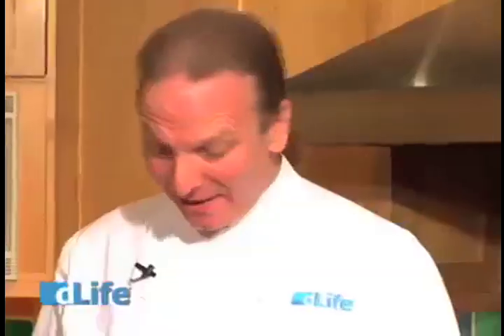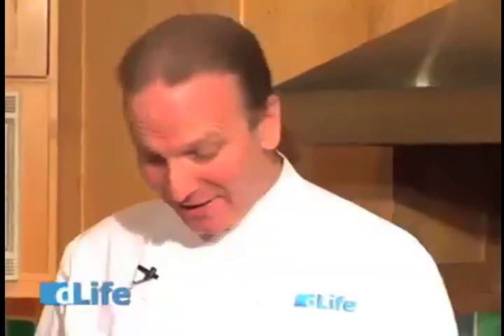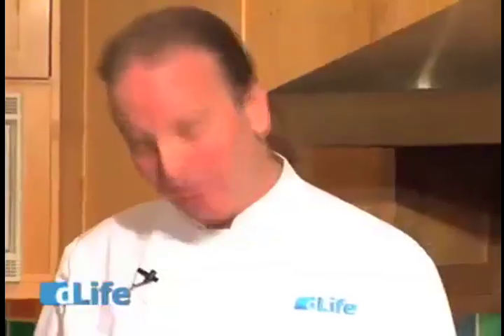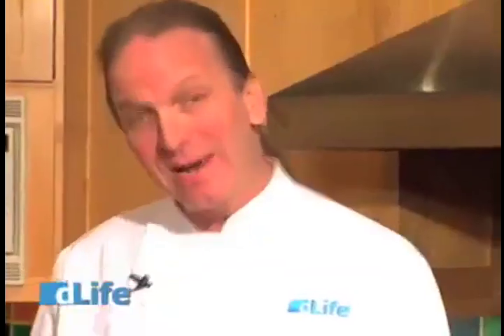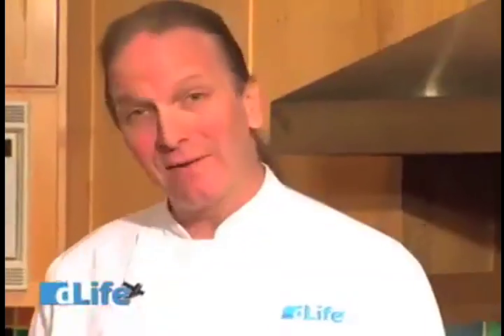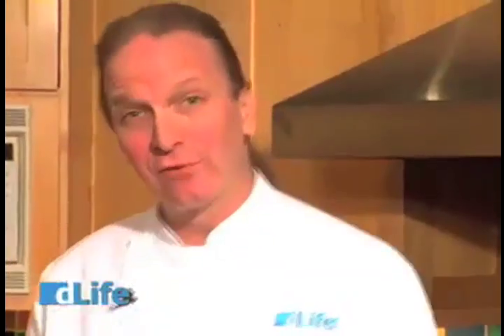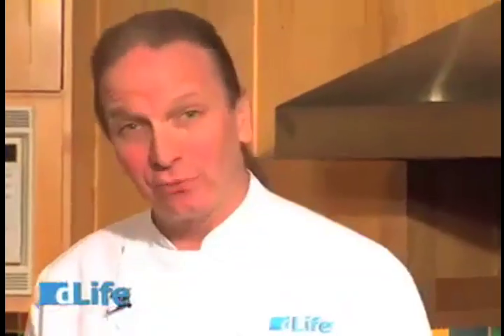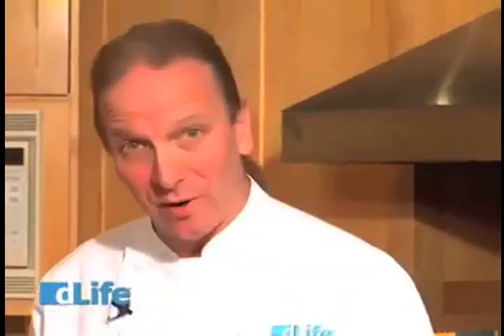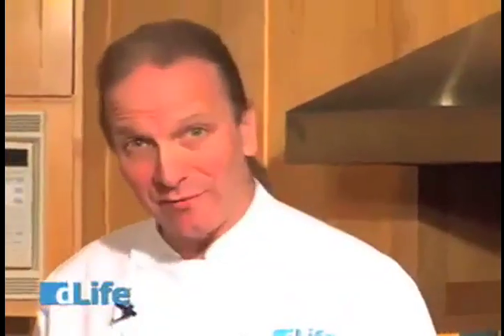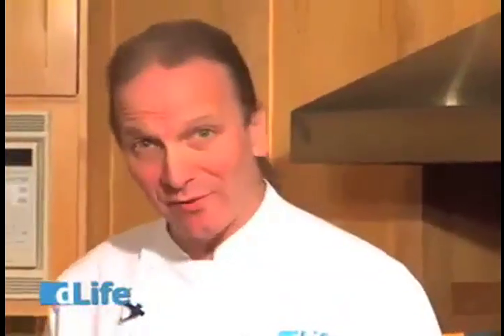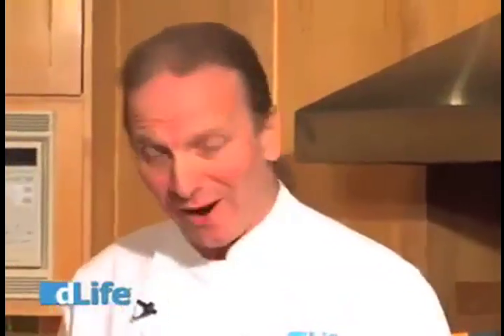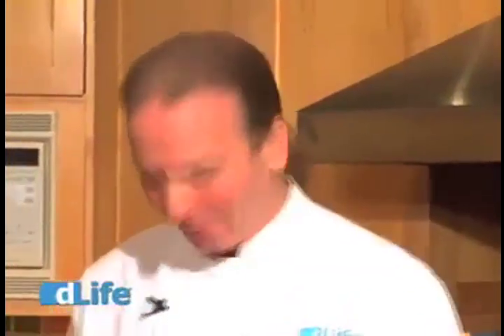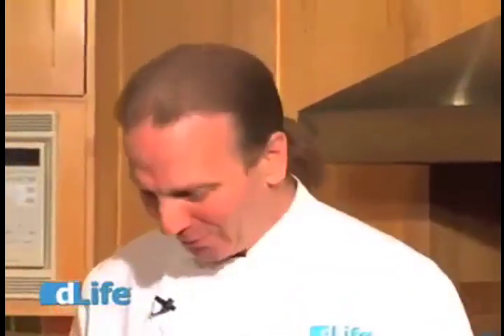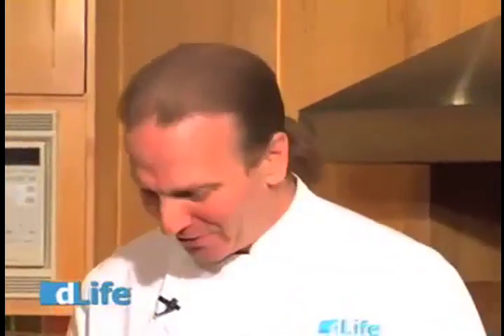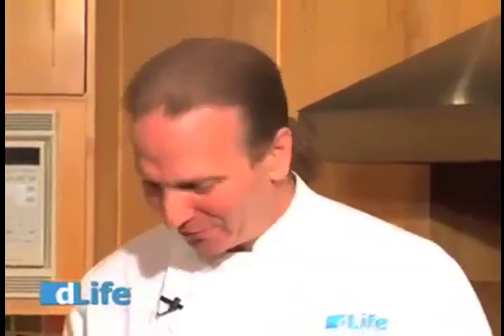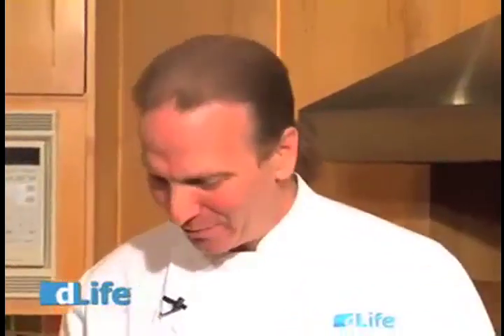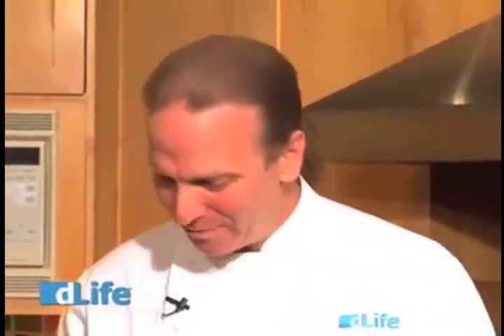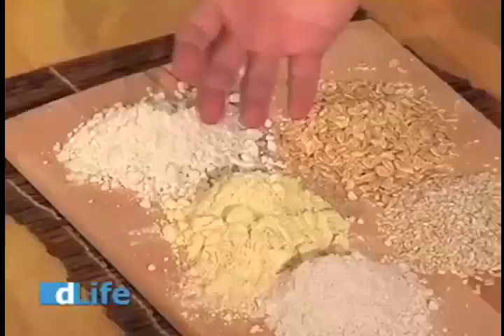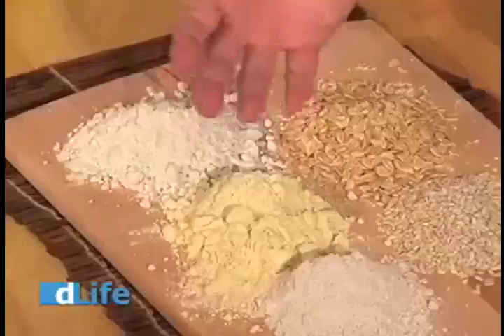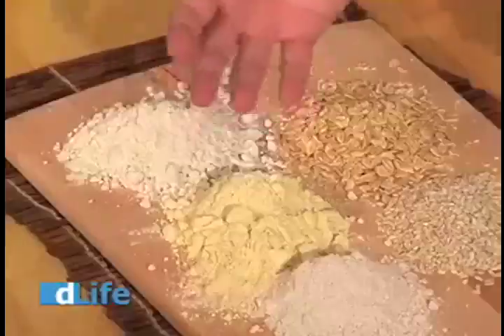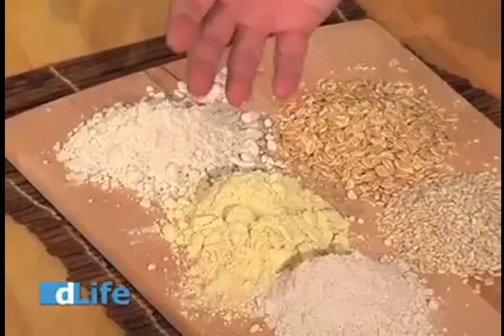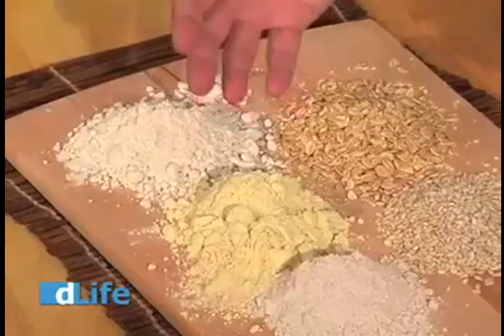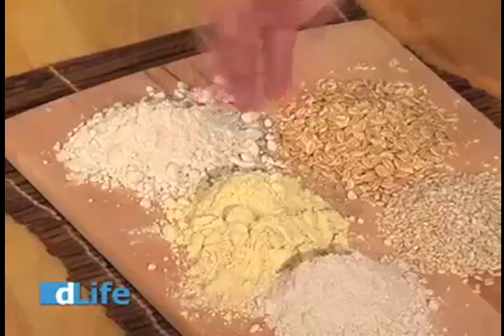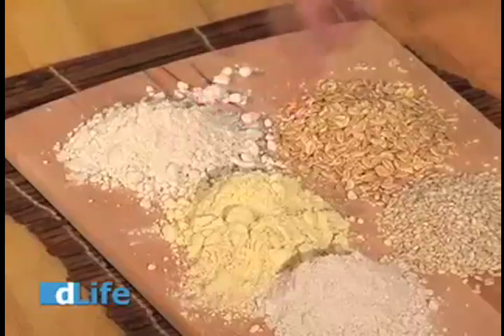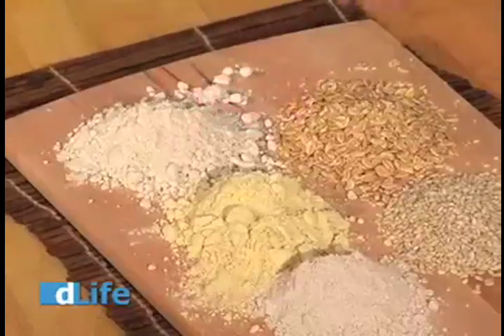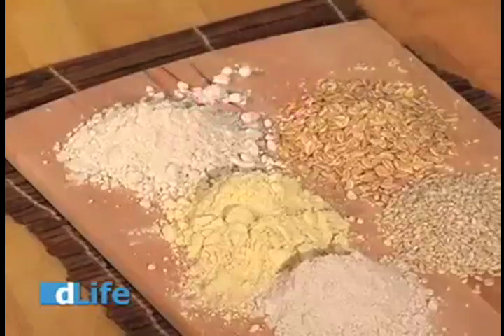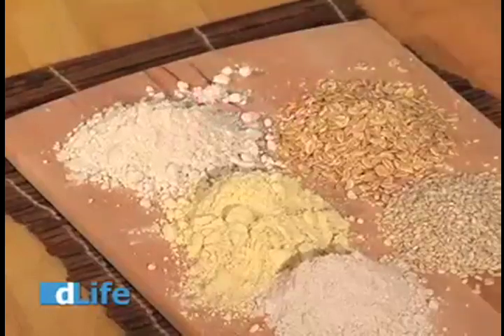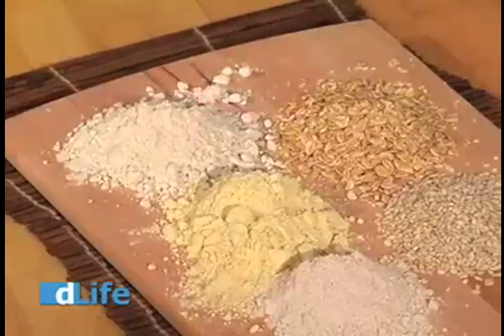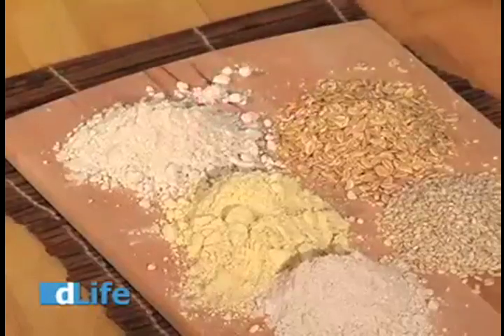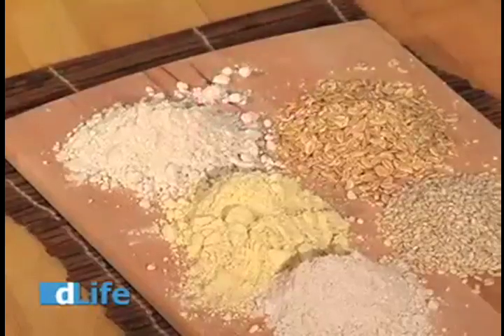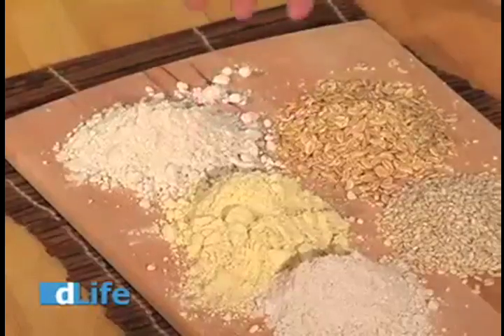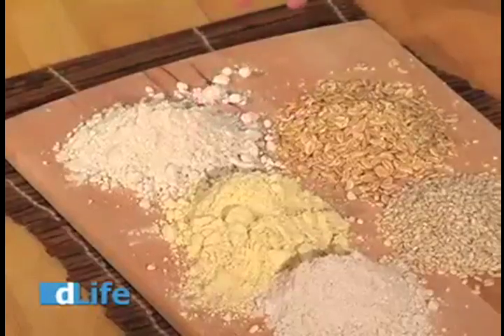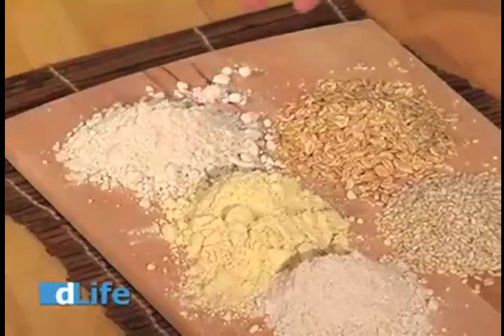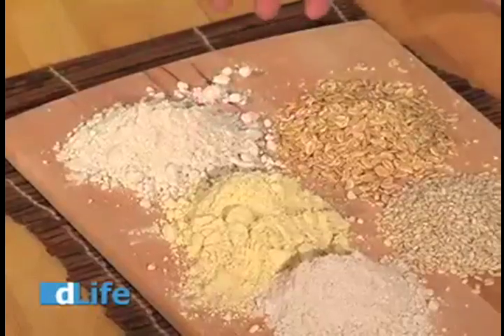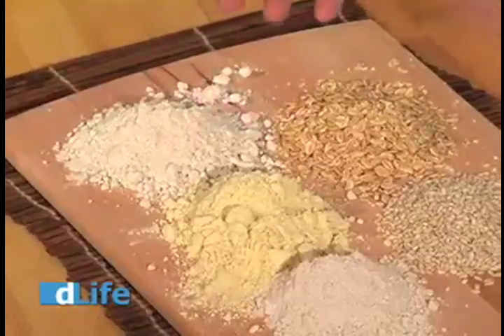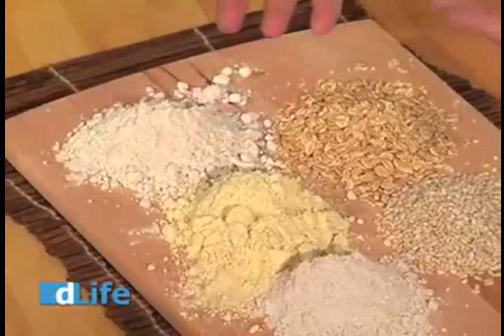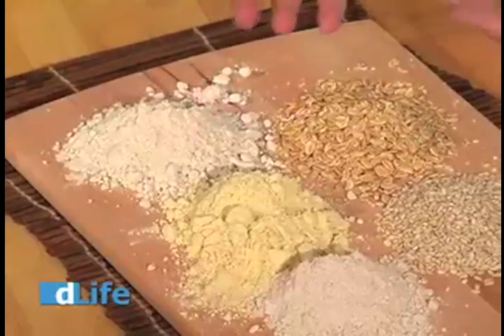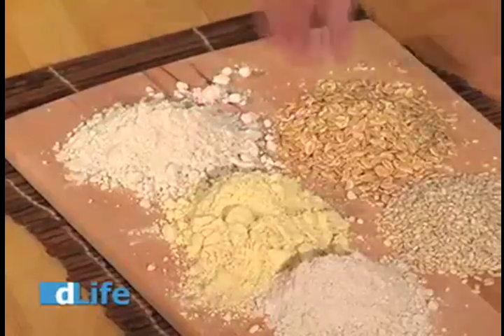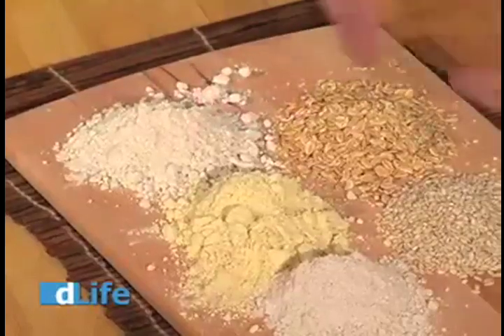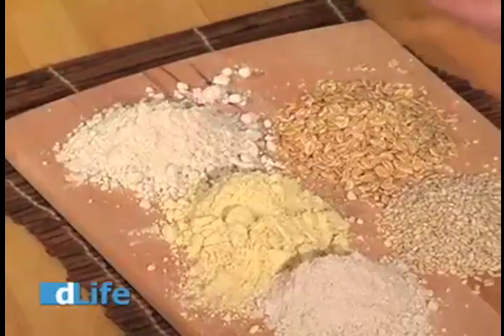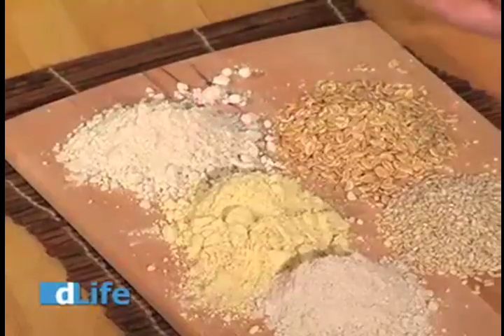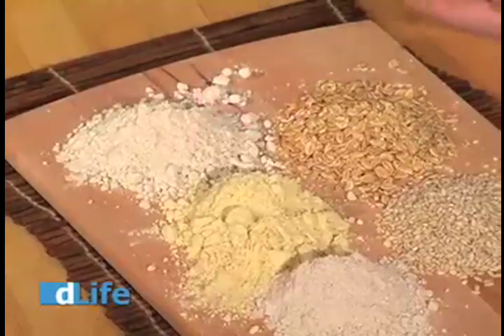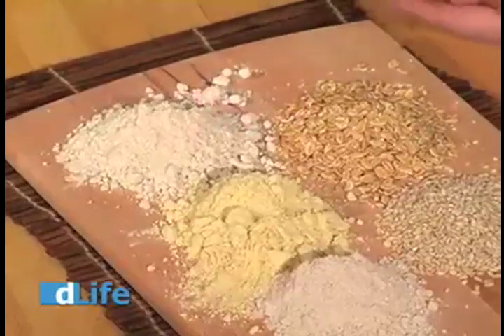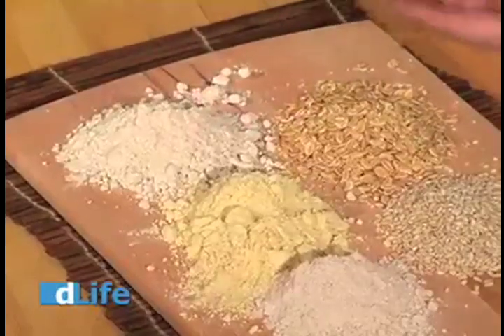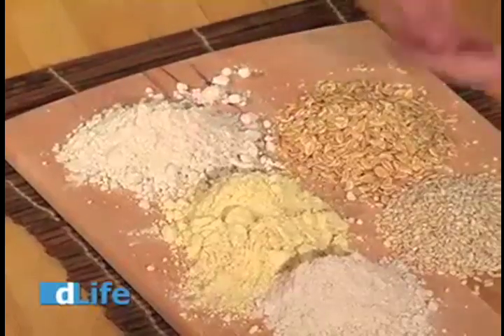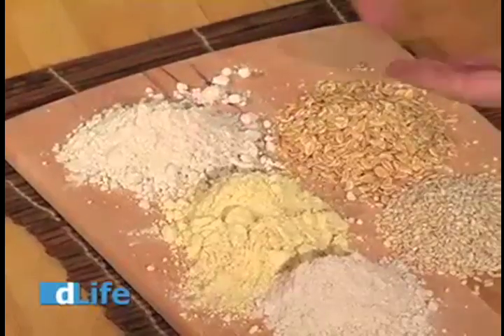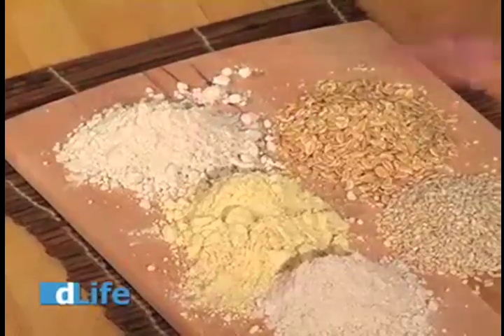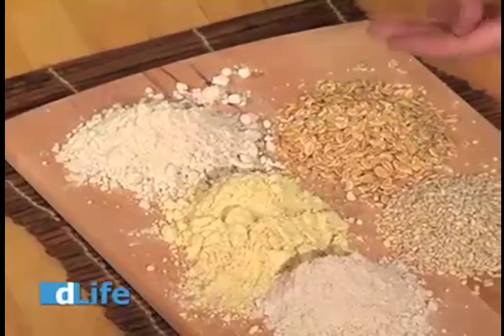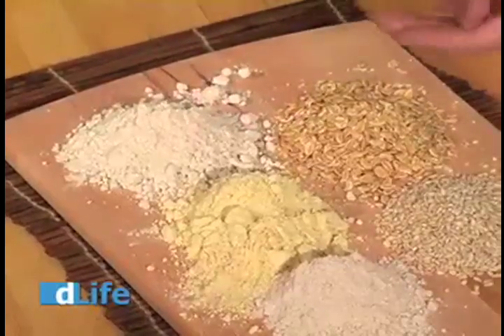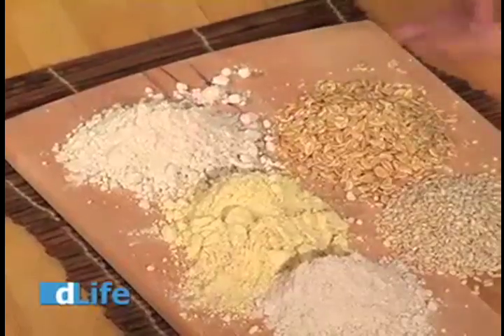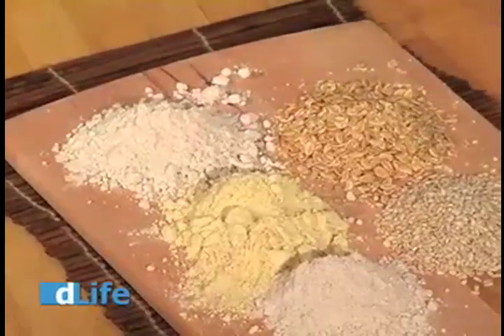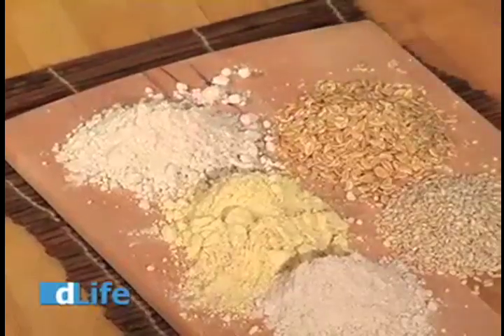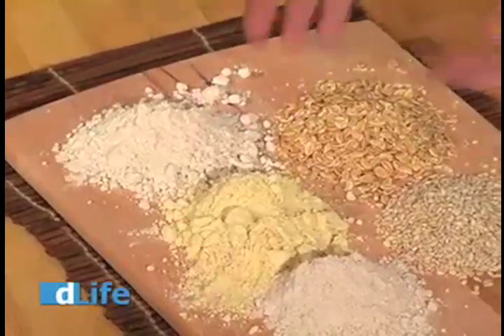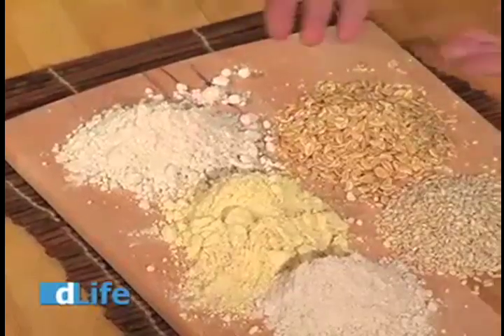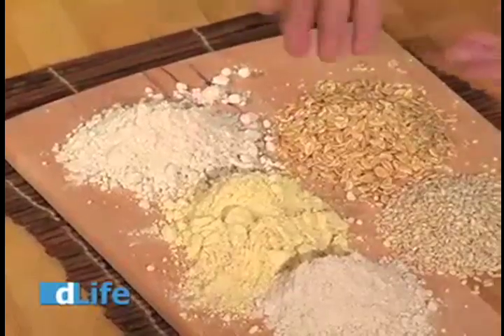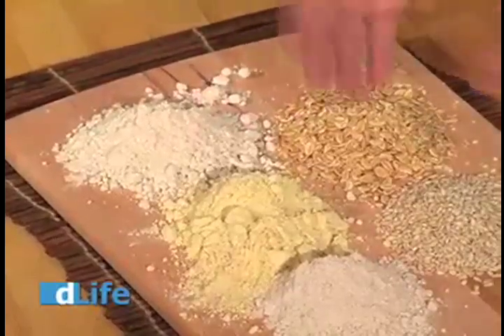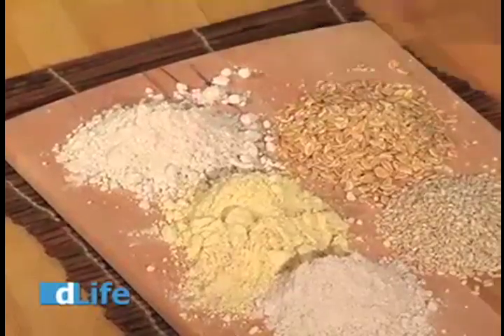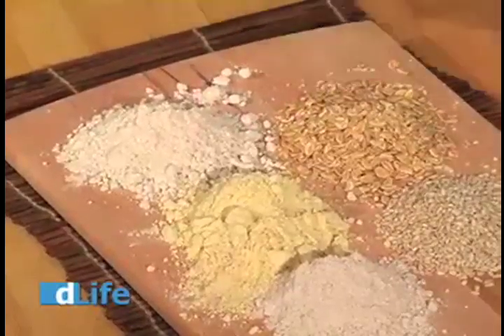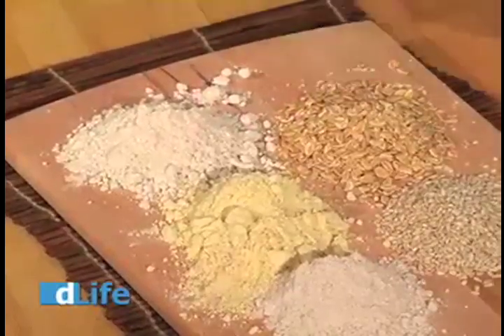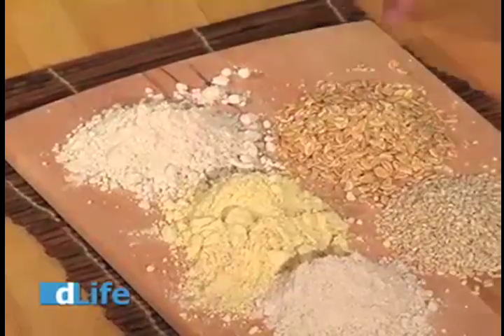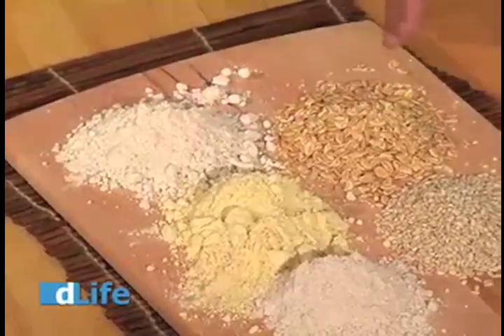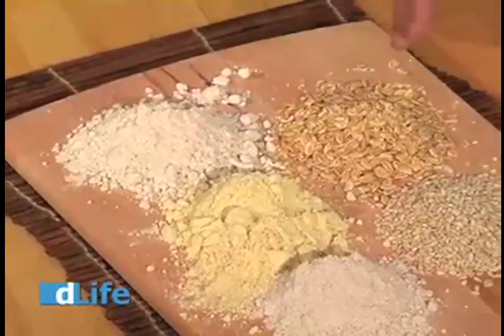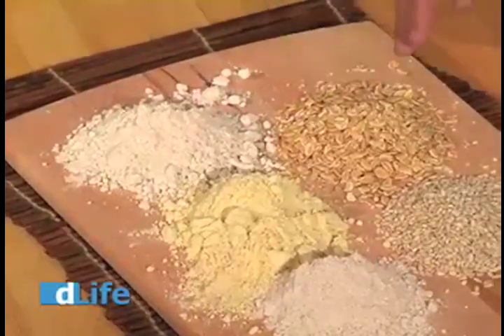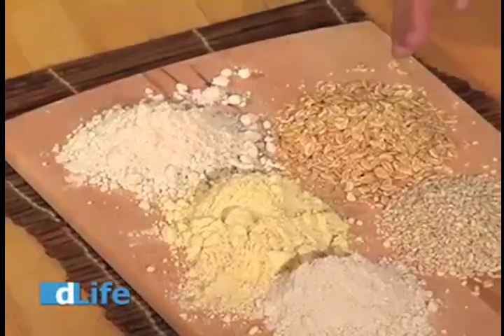Now here we have soy flour which is a bean flour which has some really great nutrients and minerals like folate and potassium. Good stuff.